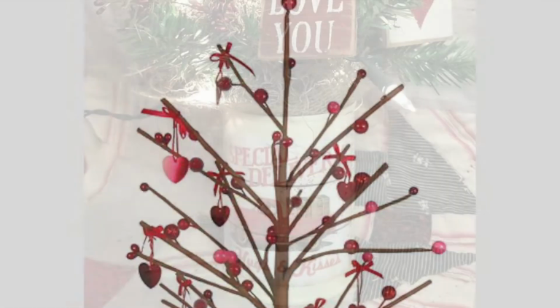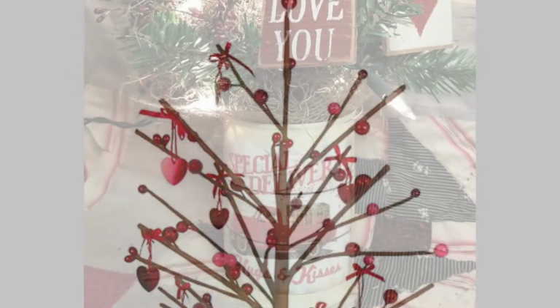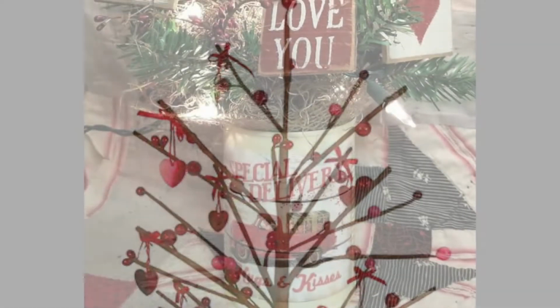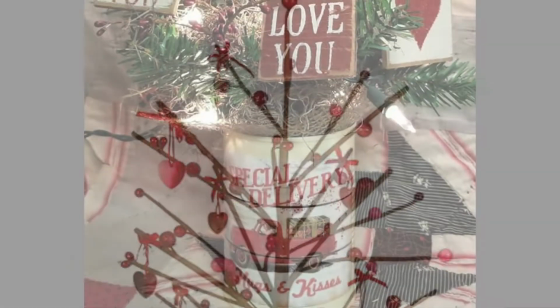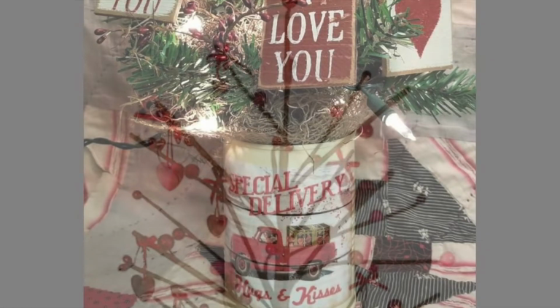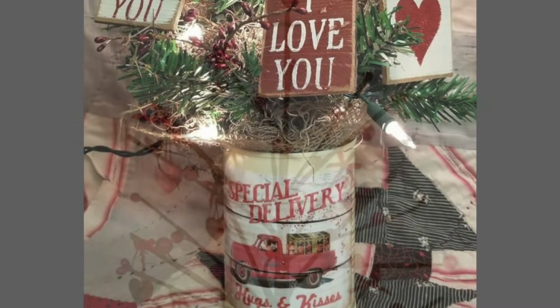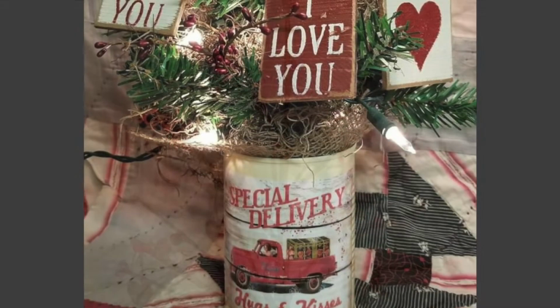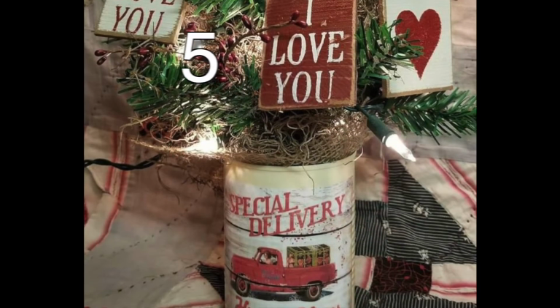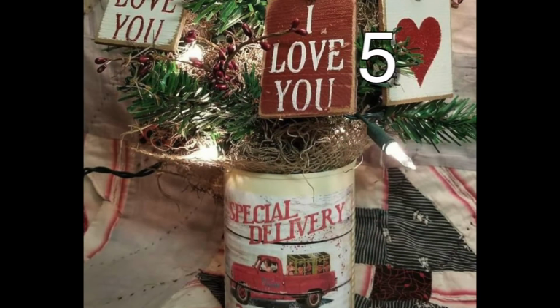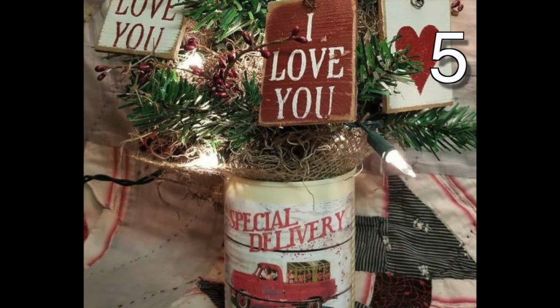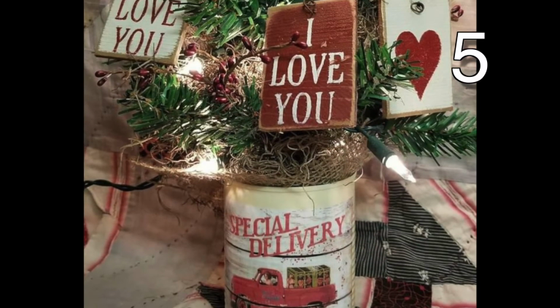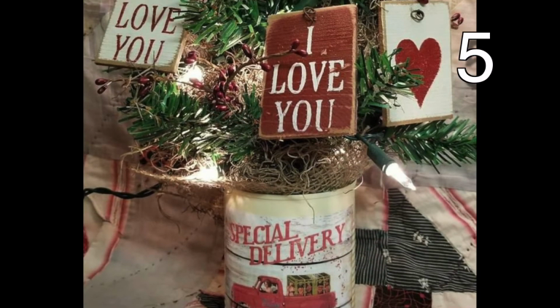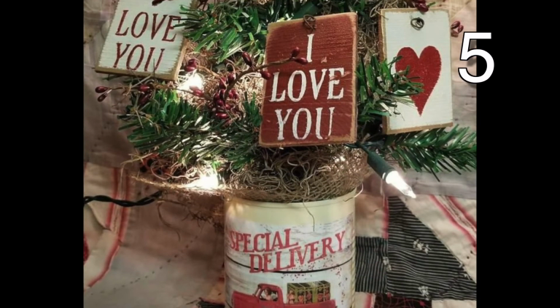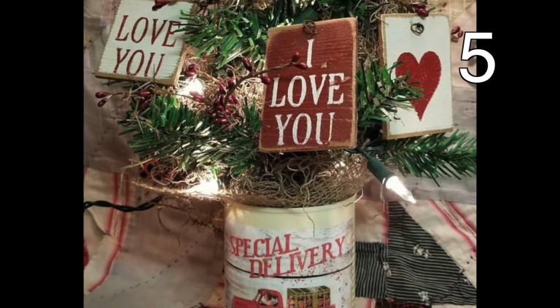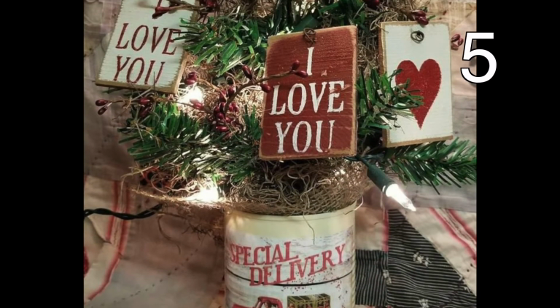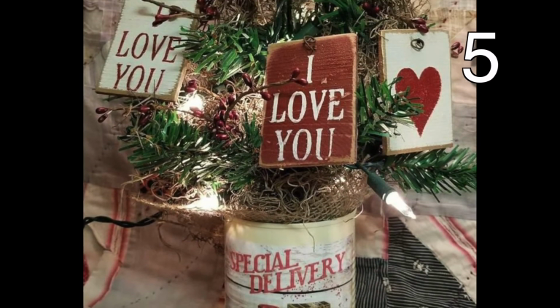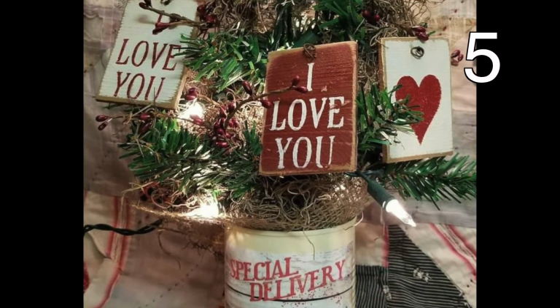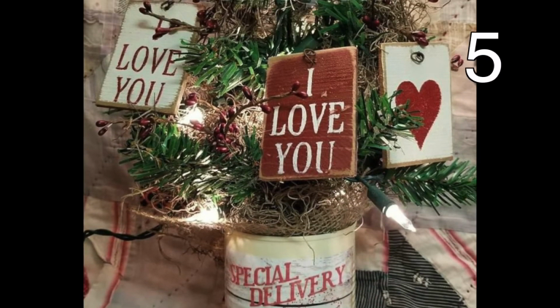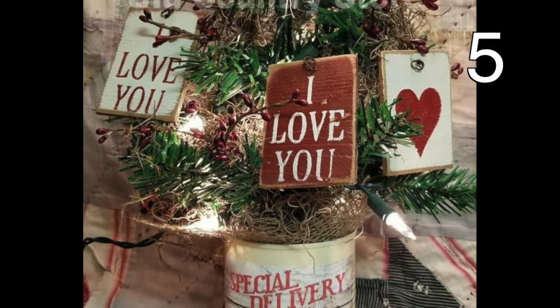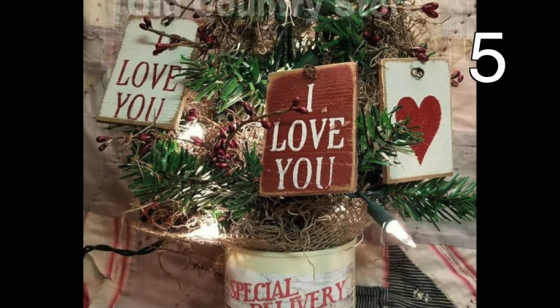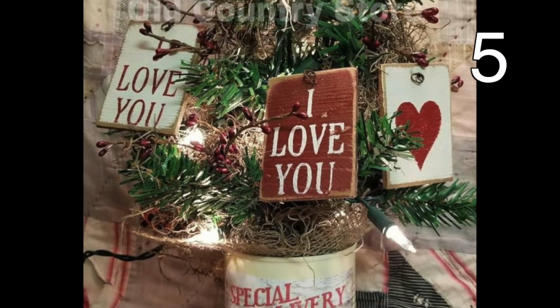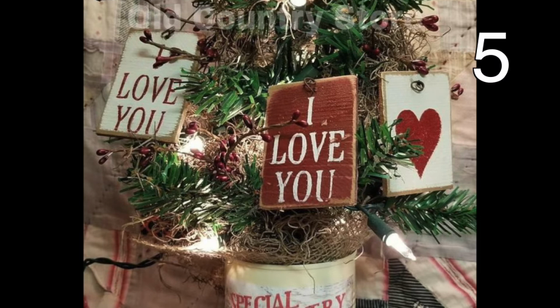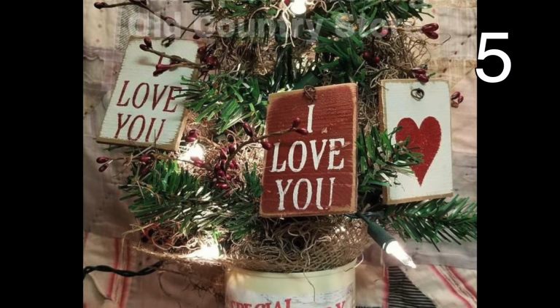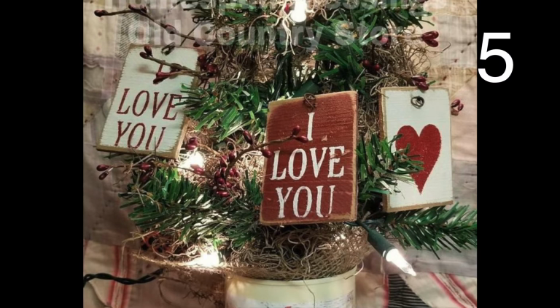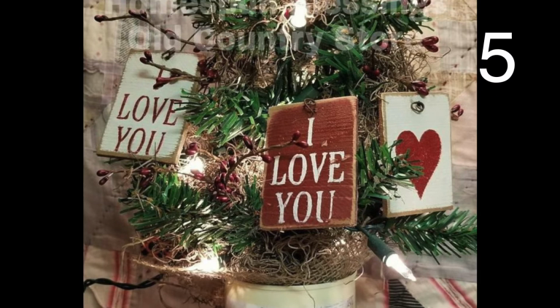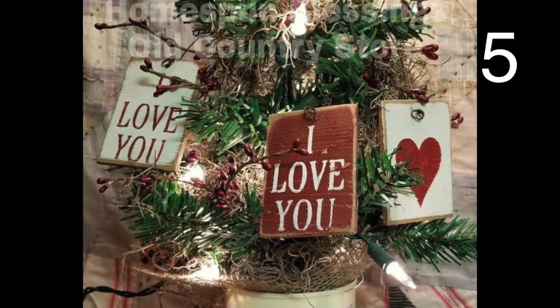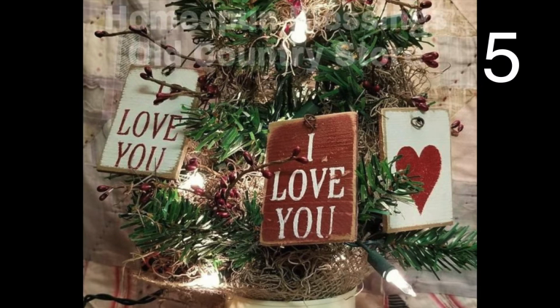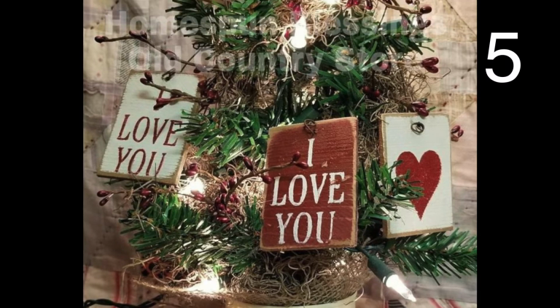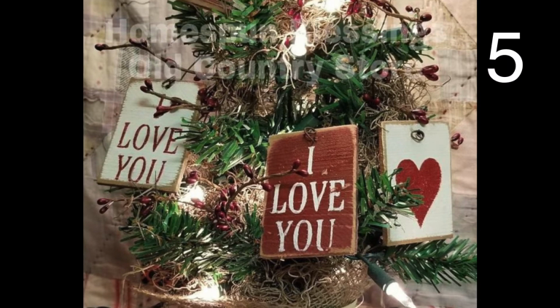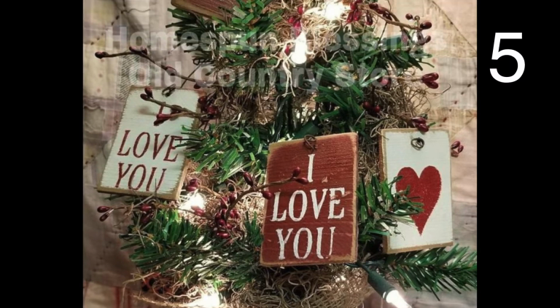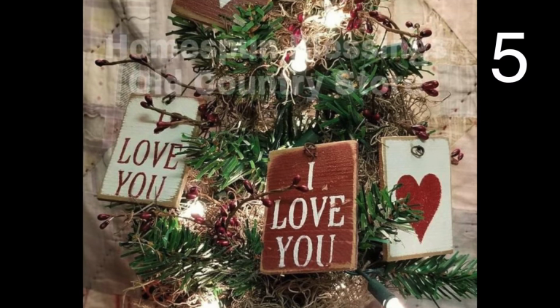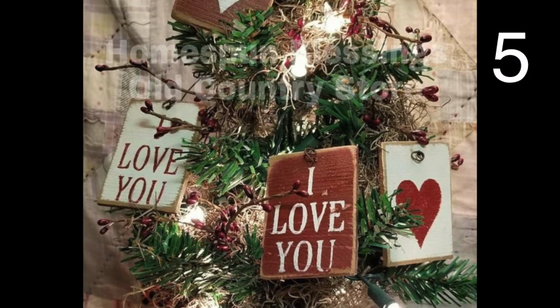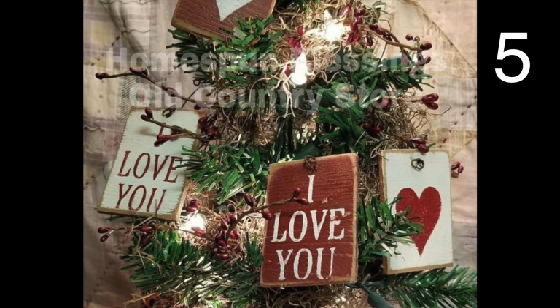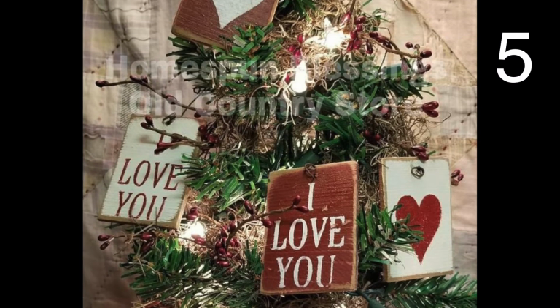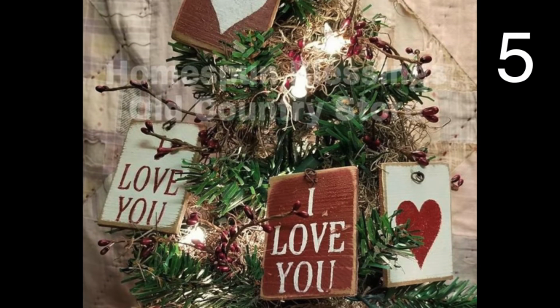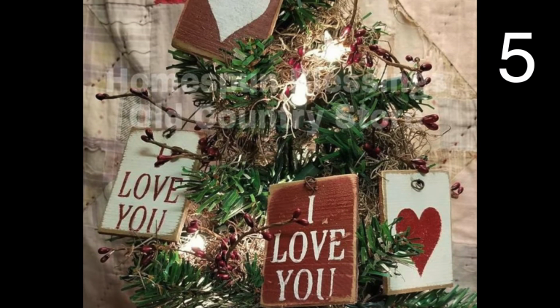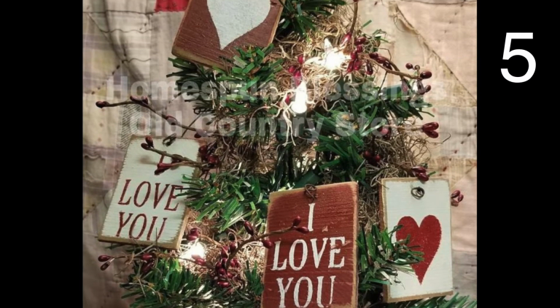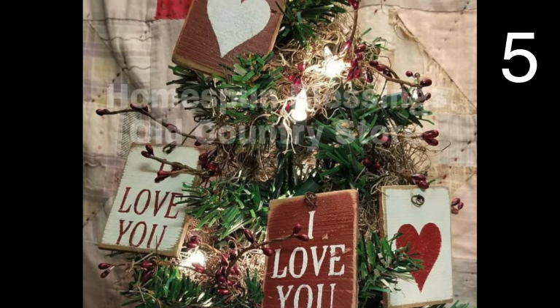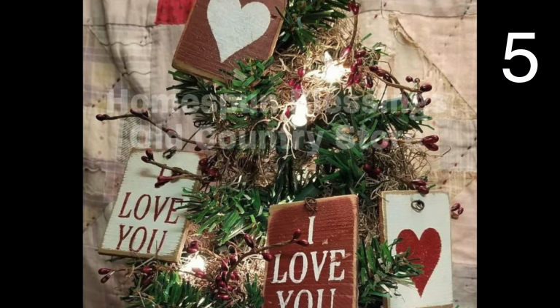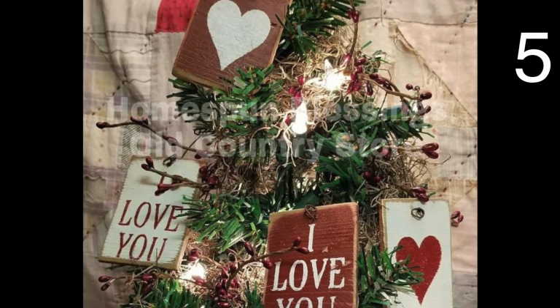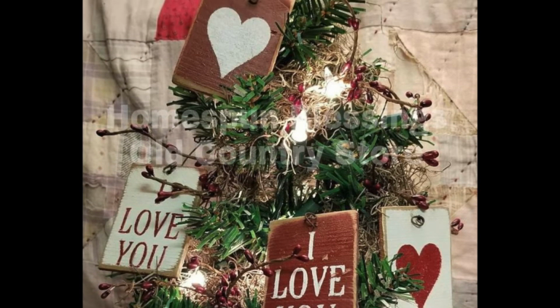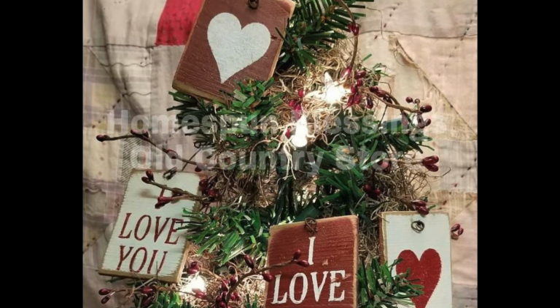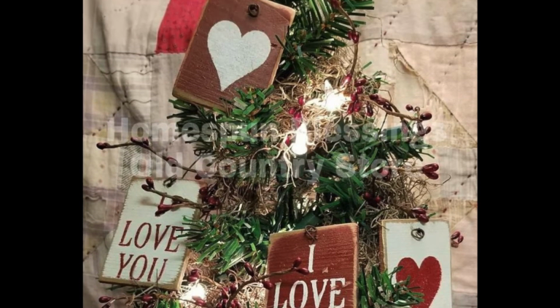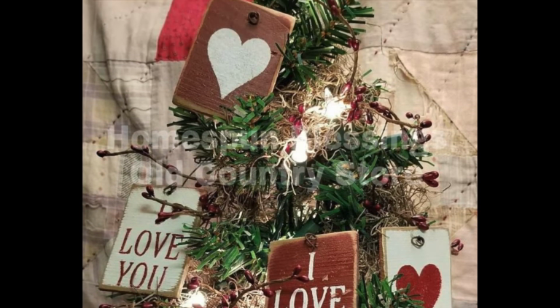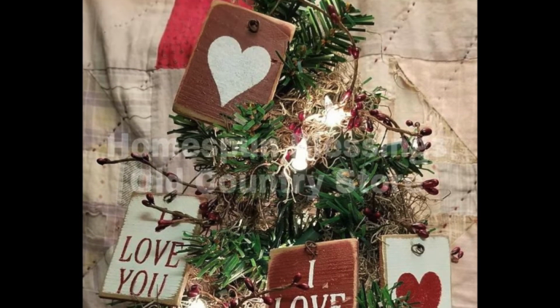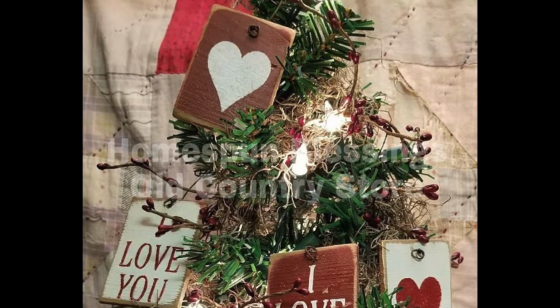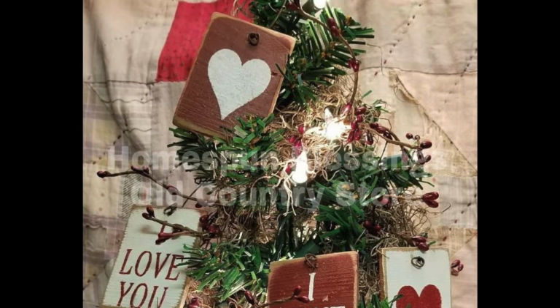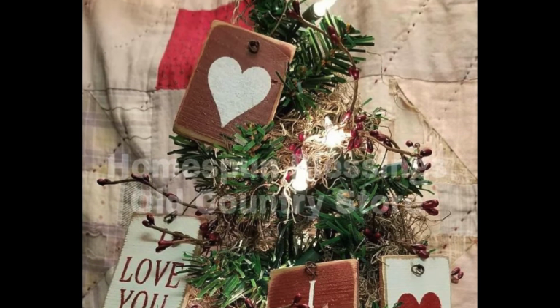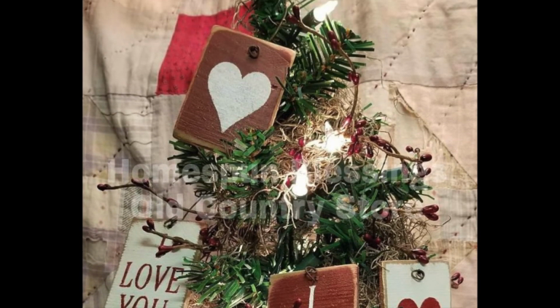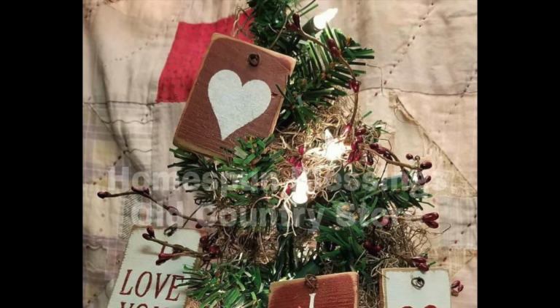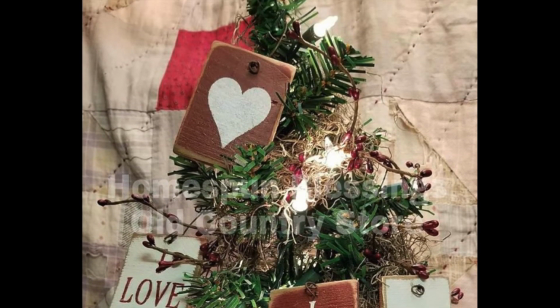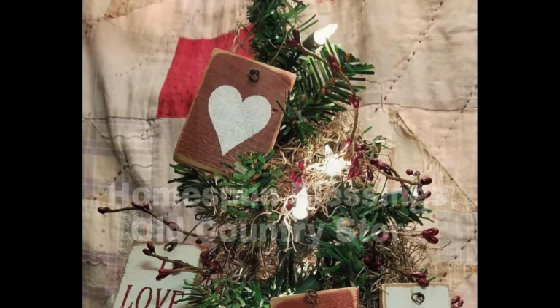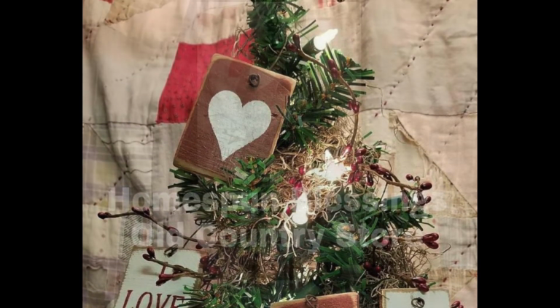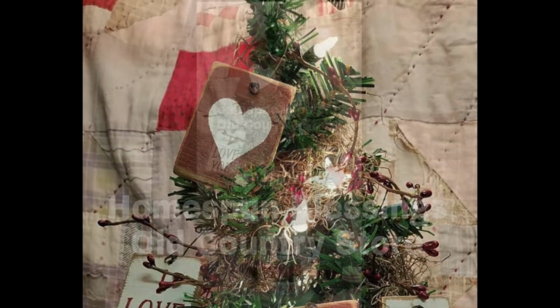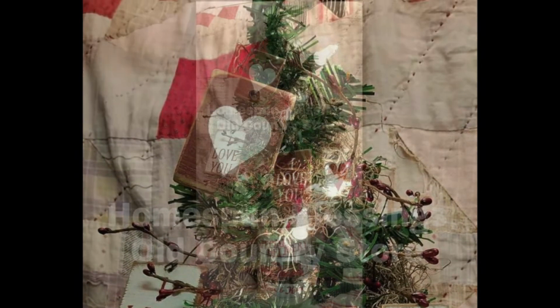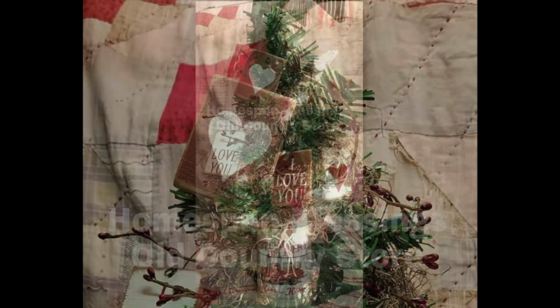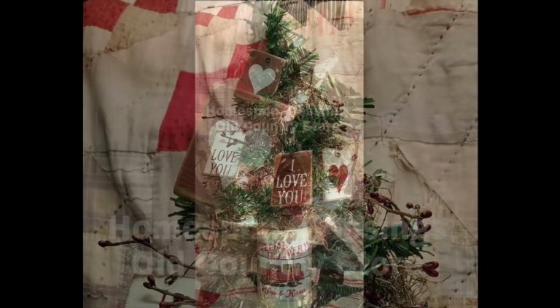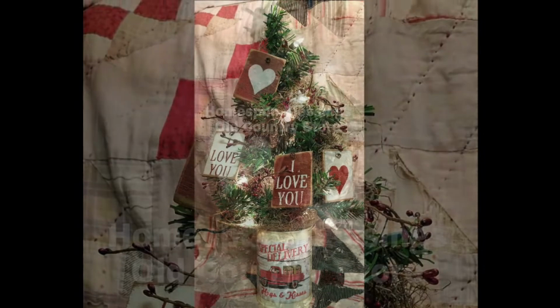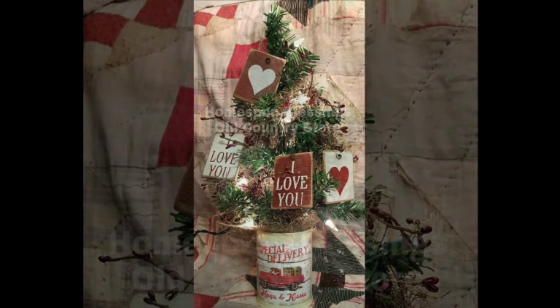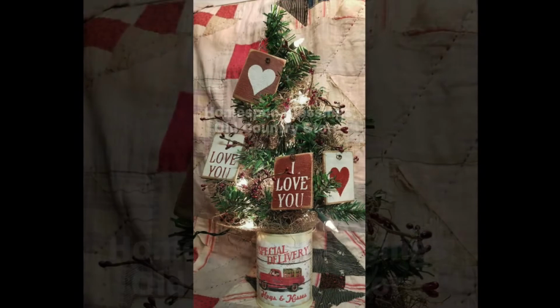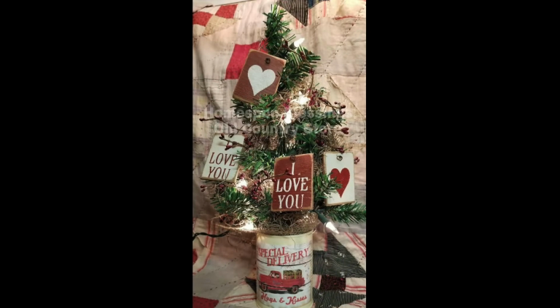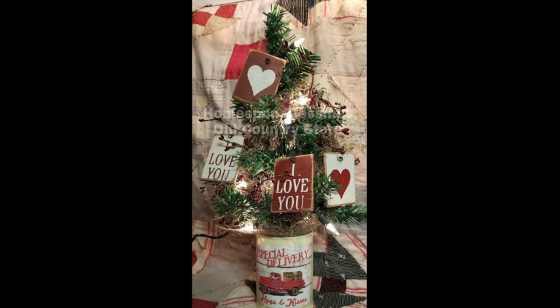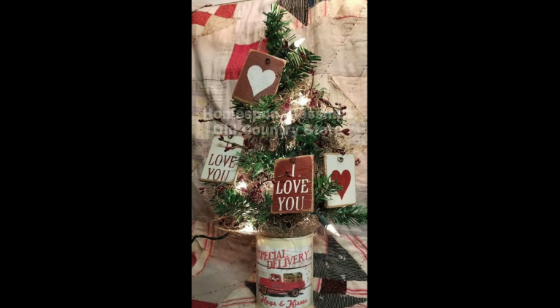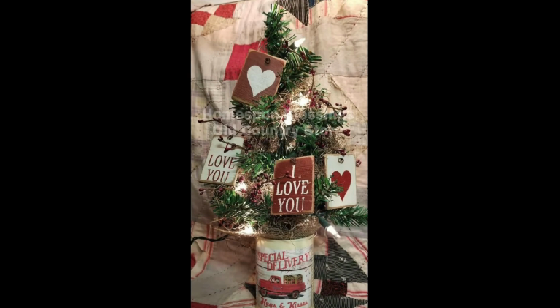Grab your mini Christmas tree and turn it into a Valentine's tree with several Valentine's themed ornaments. Pretty simple.